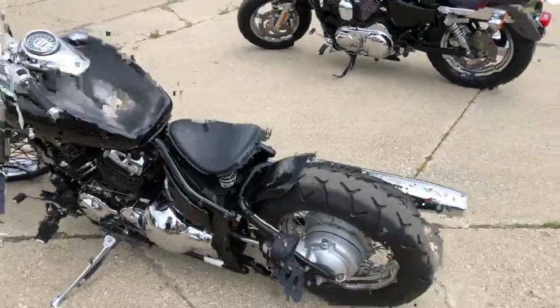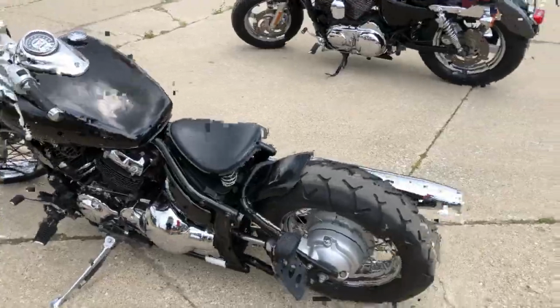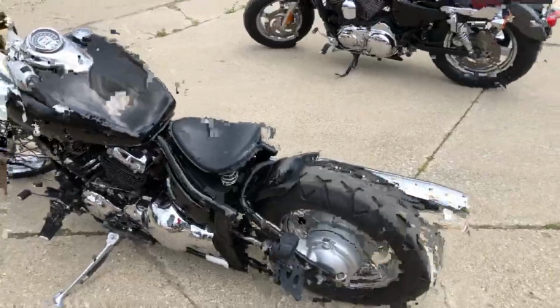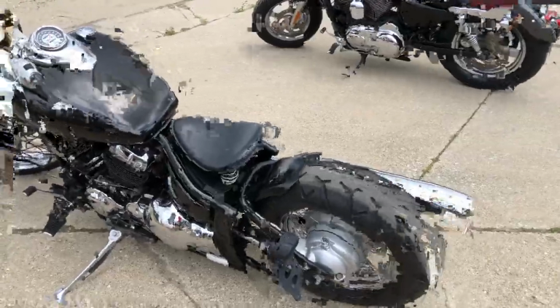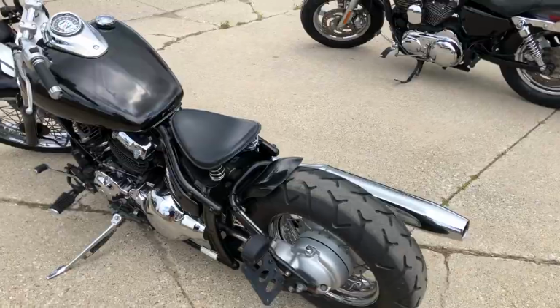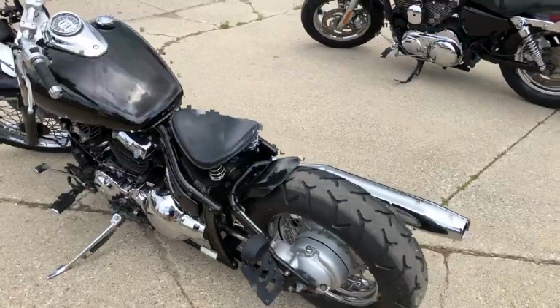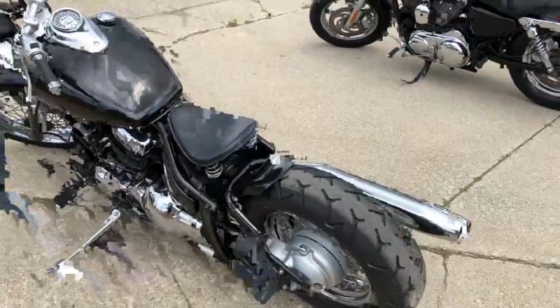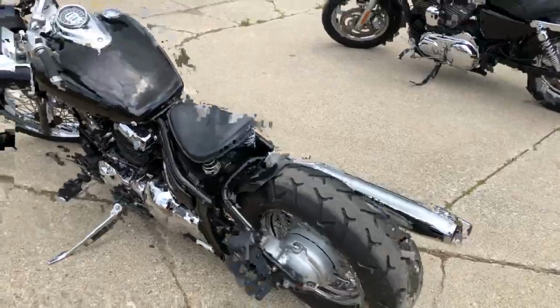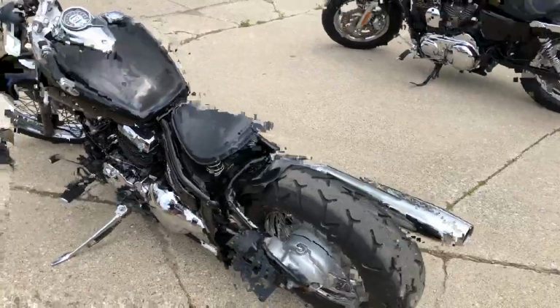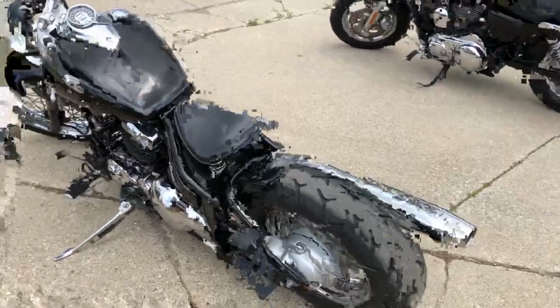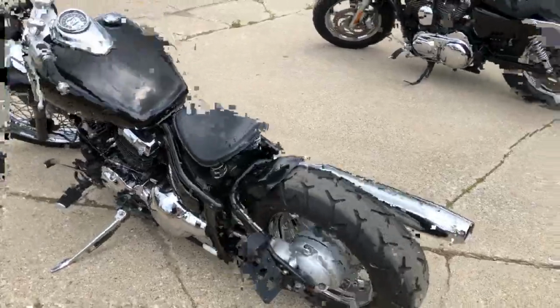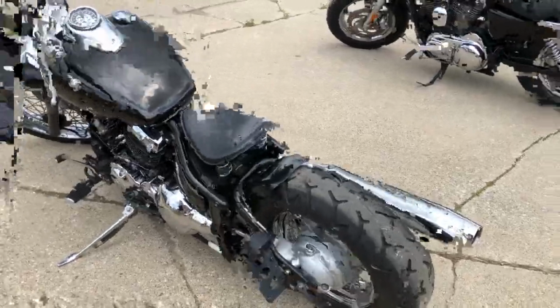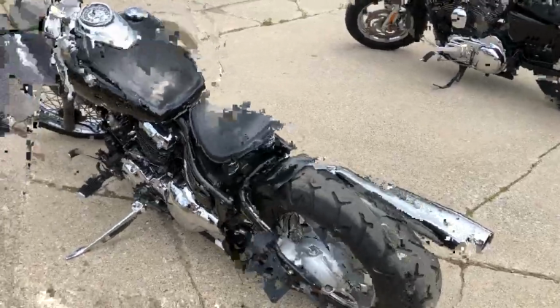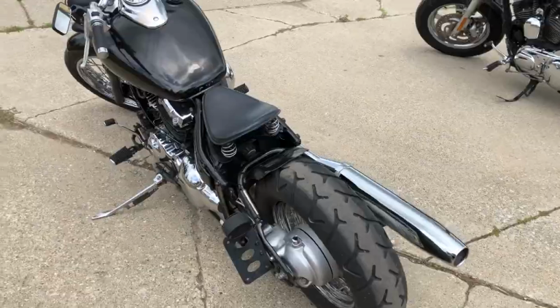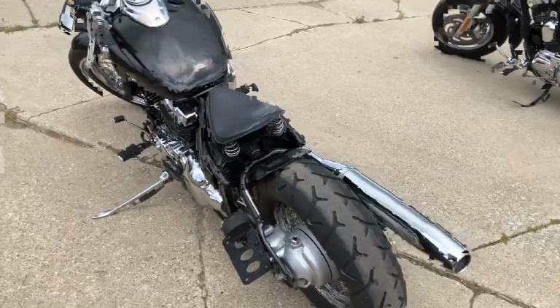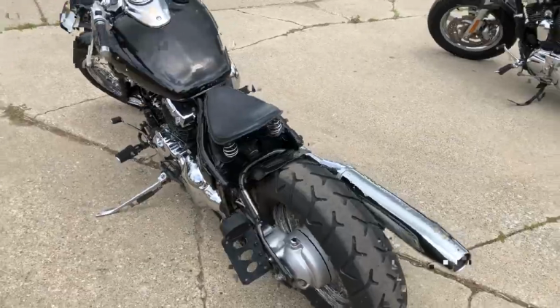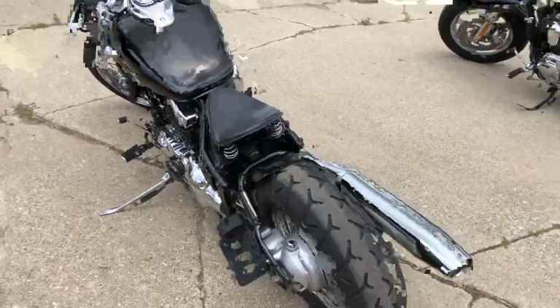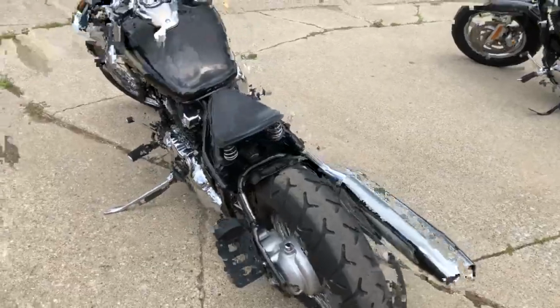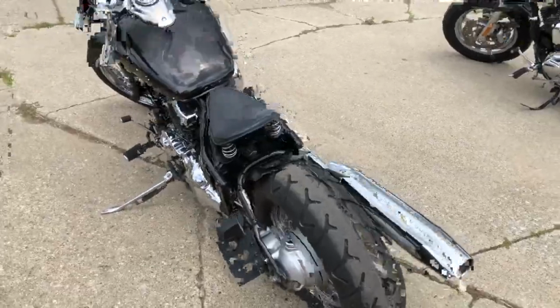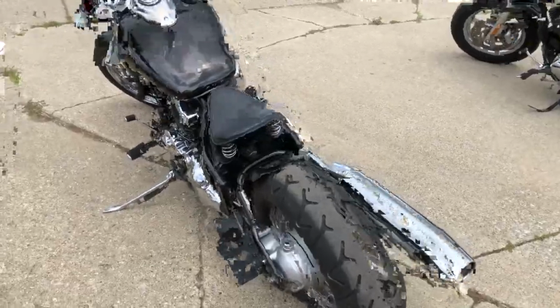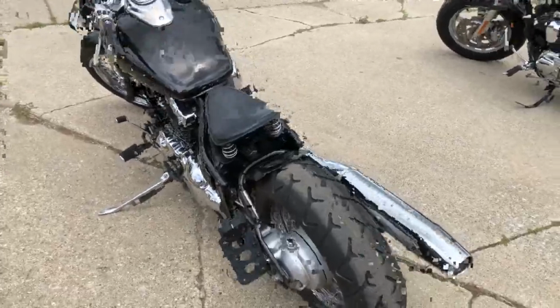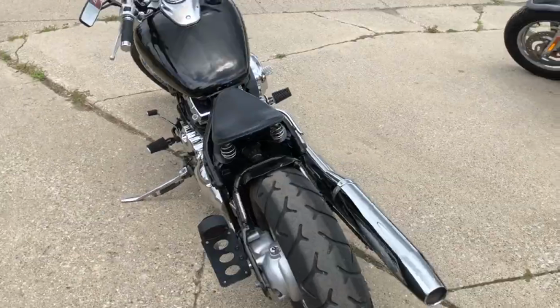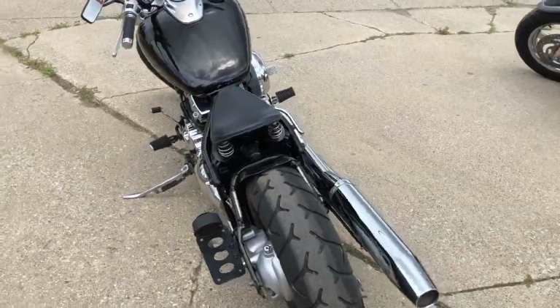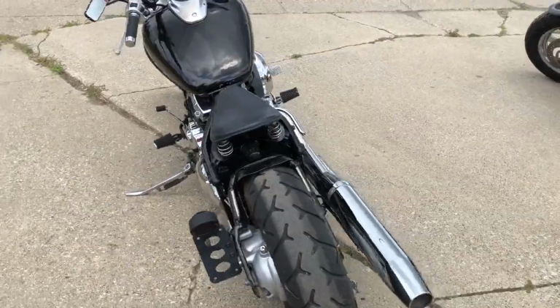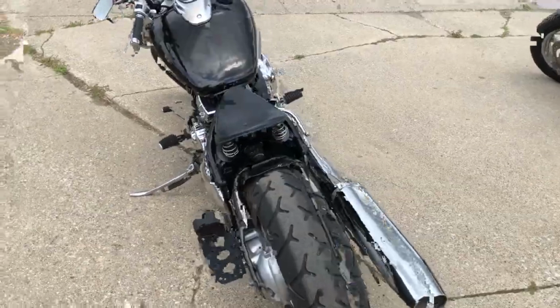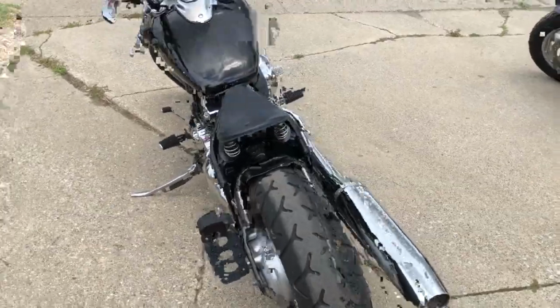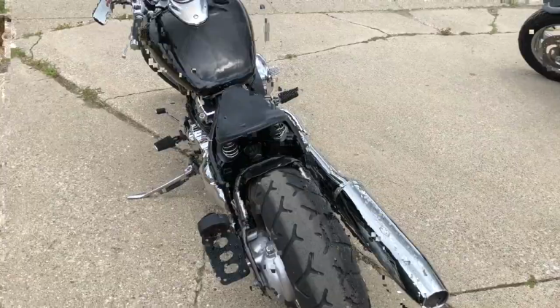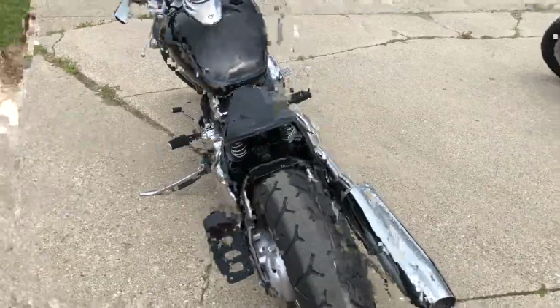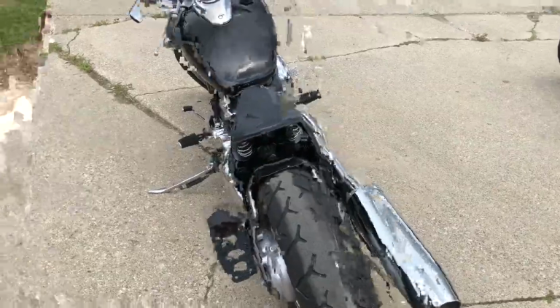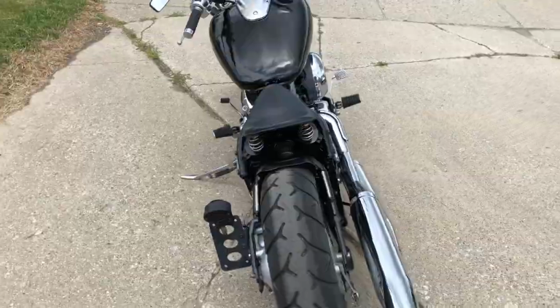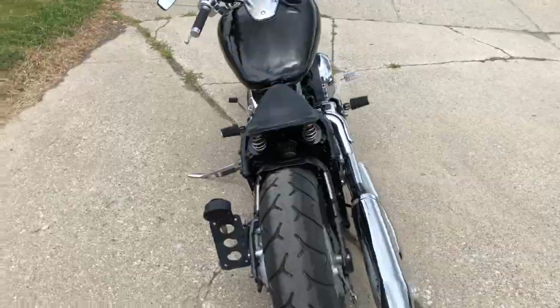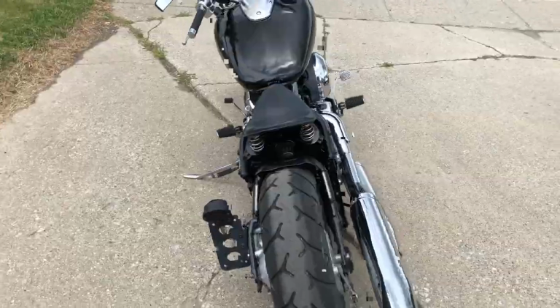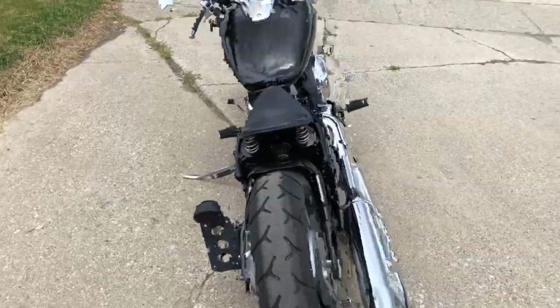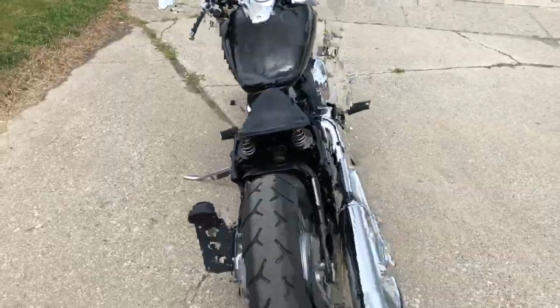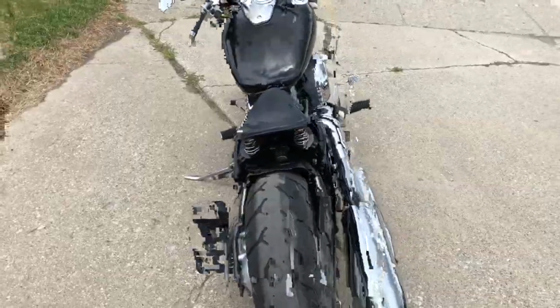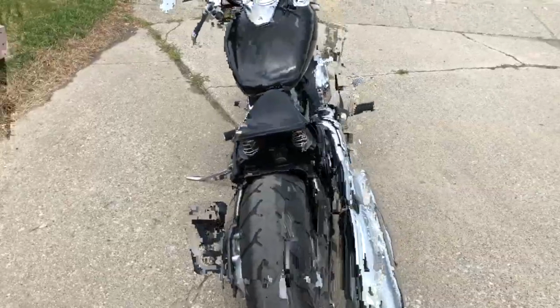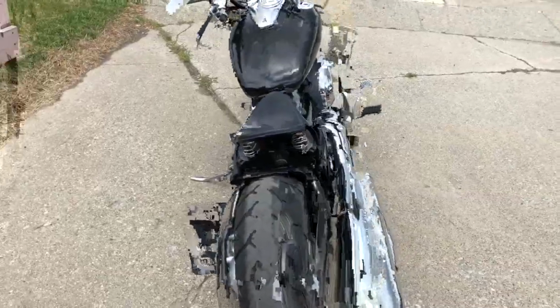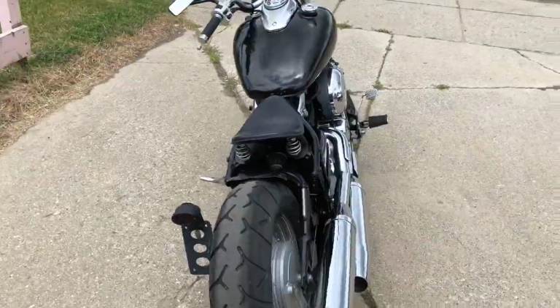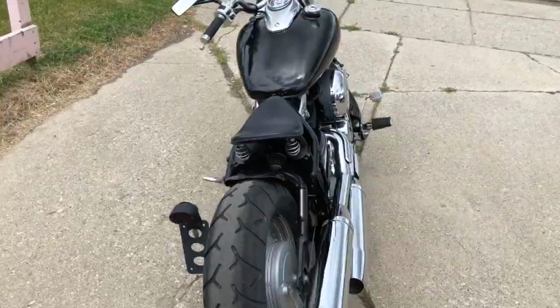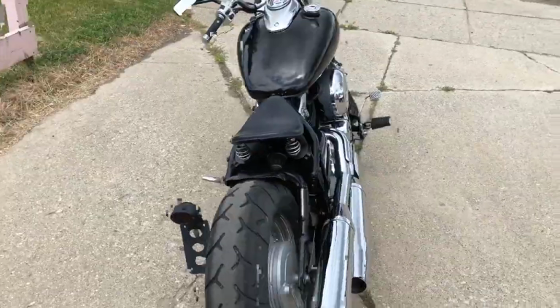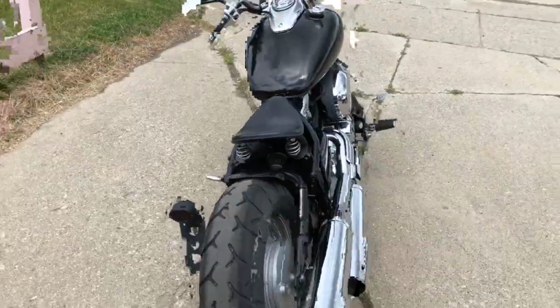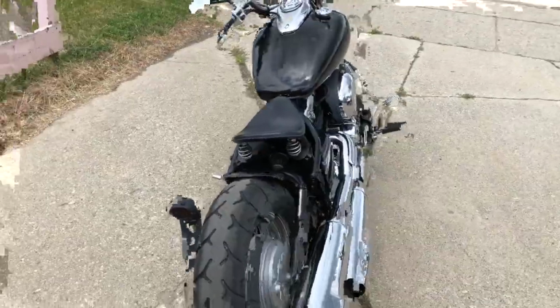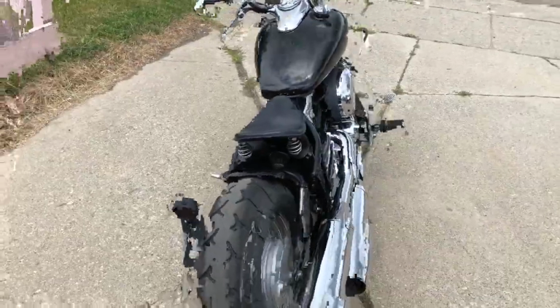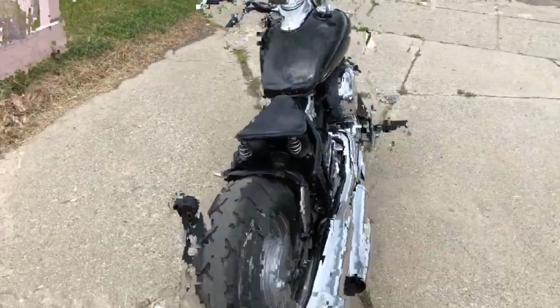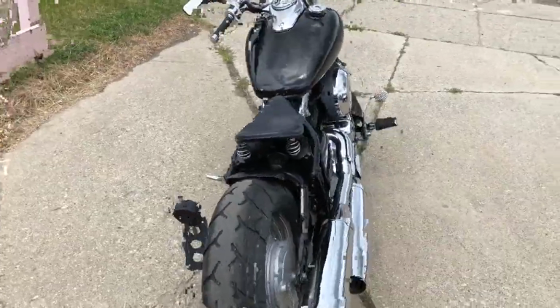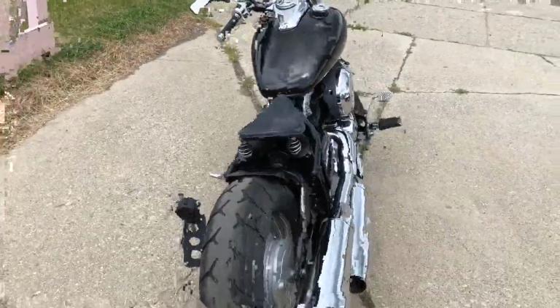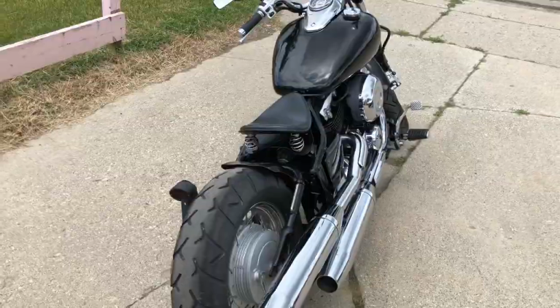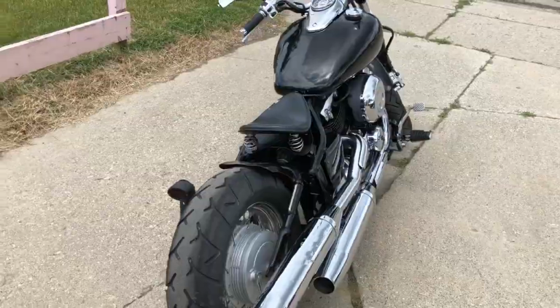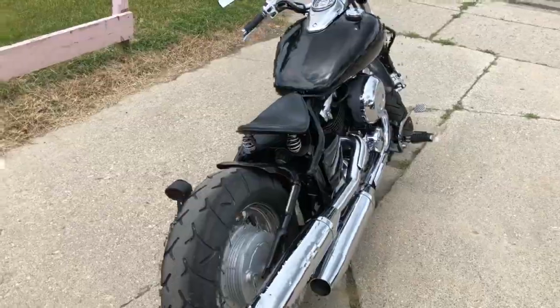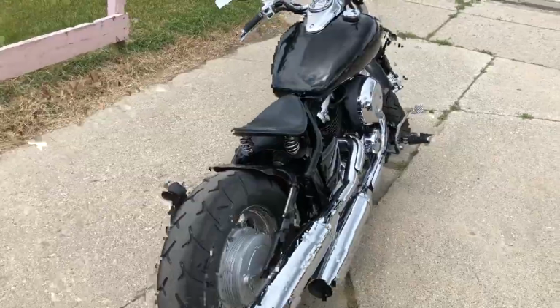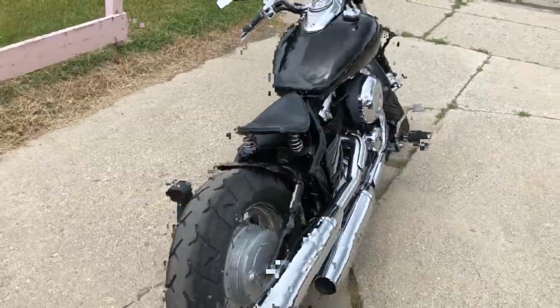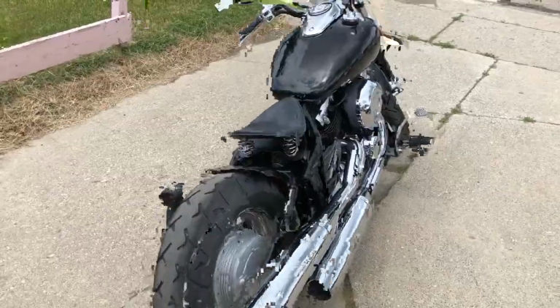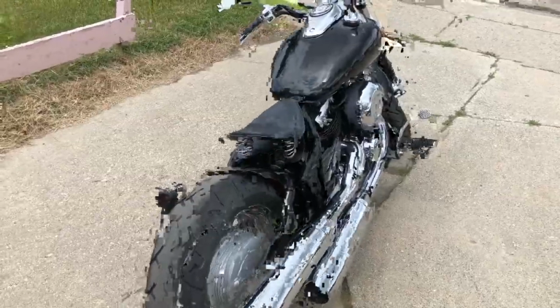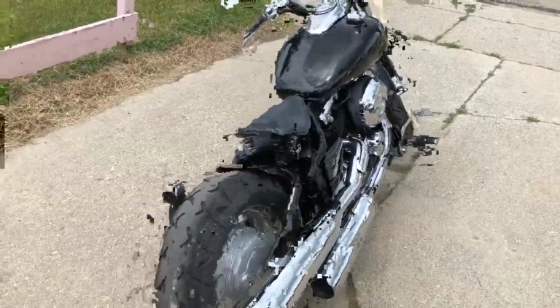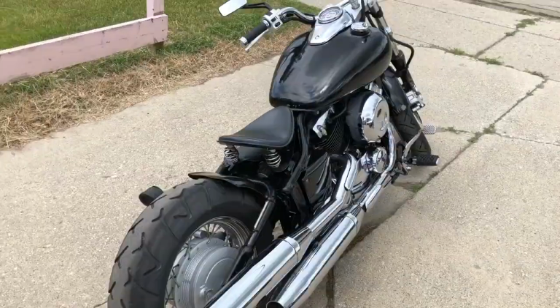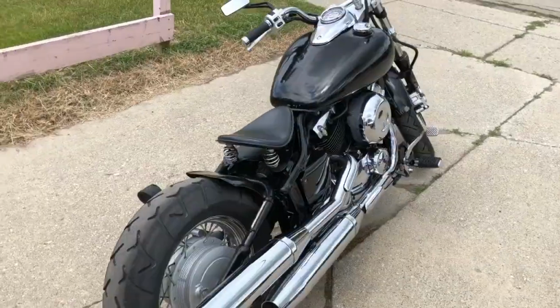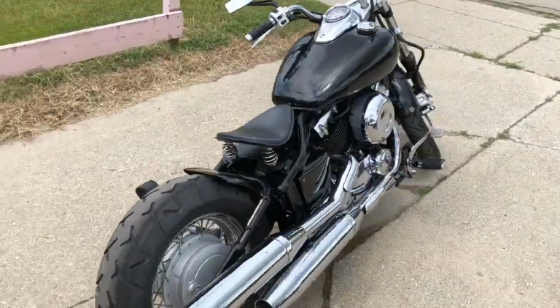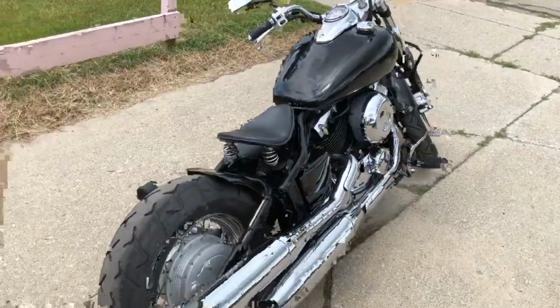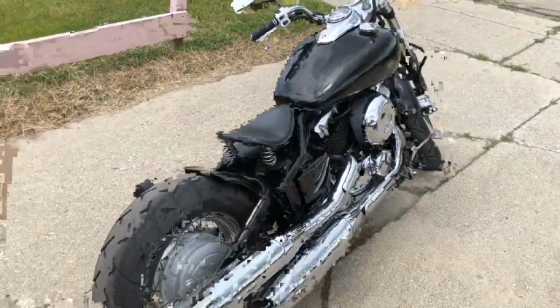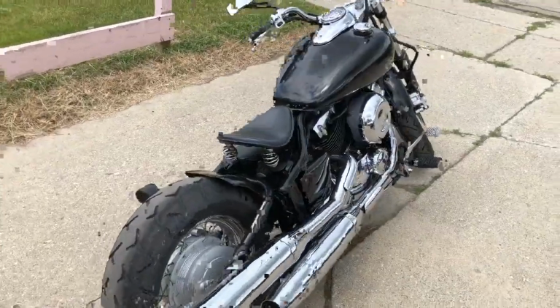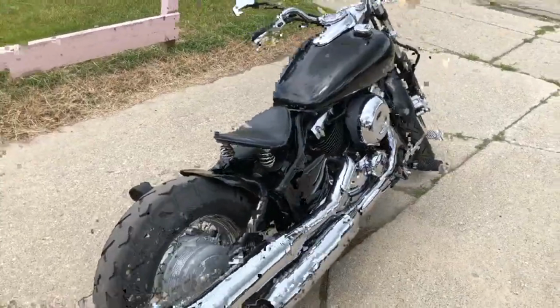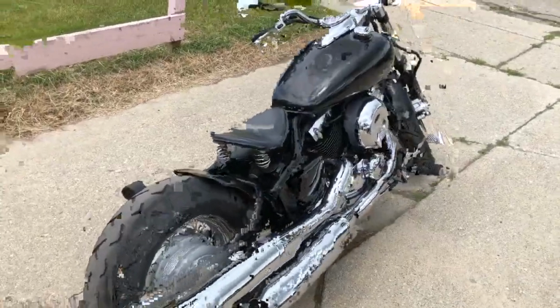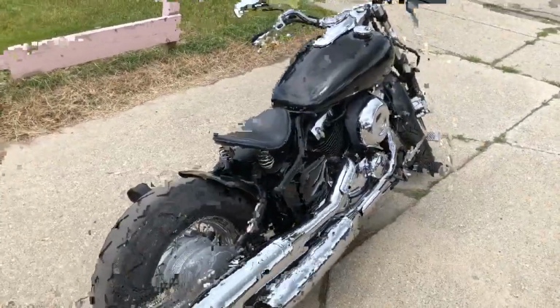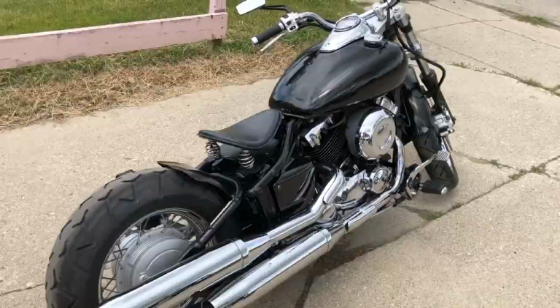Great little starter bike, only $2,500 guys. Give us a call, we'll get it done — 810-648-9500.